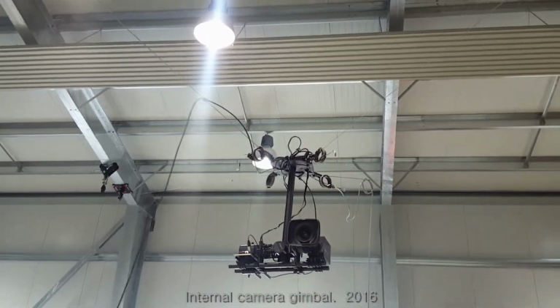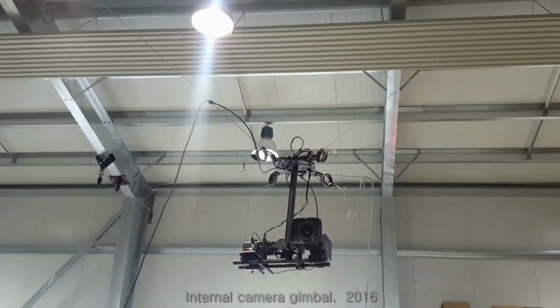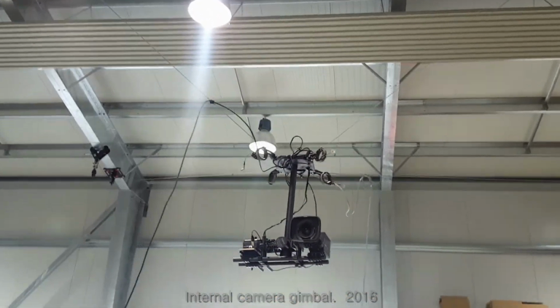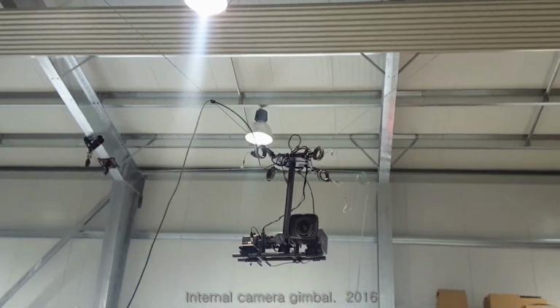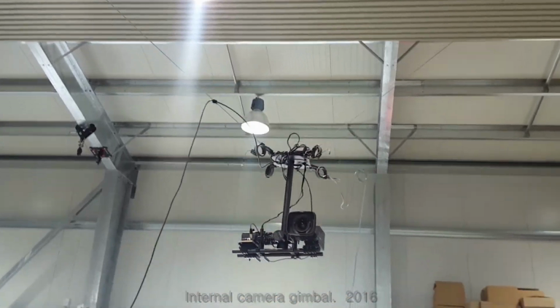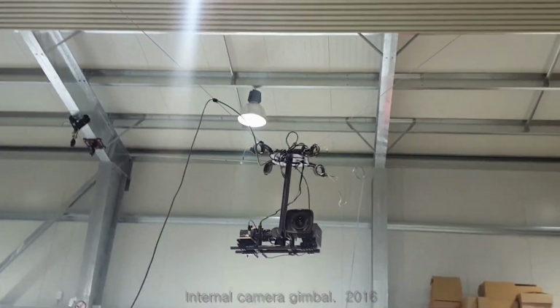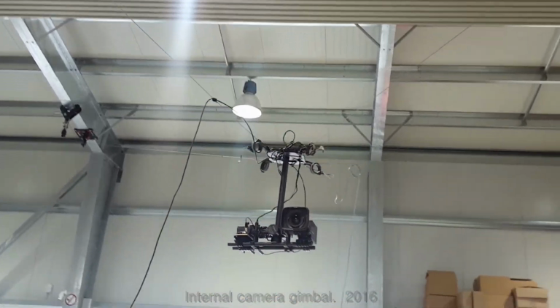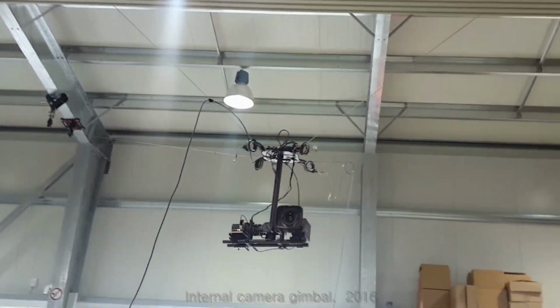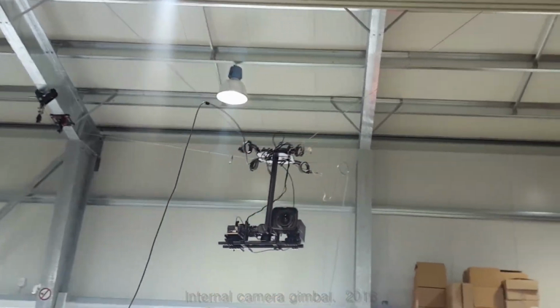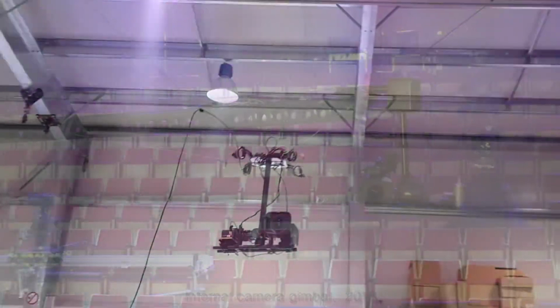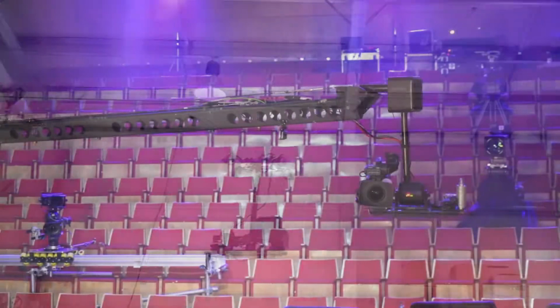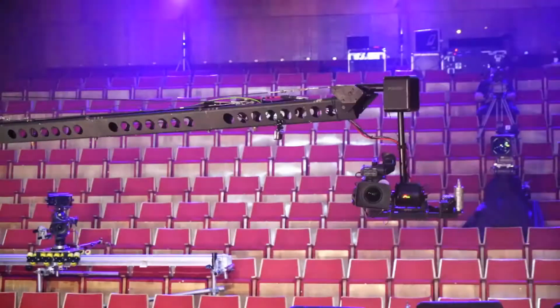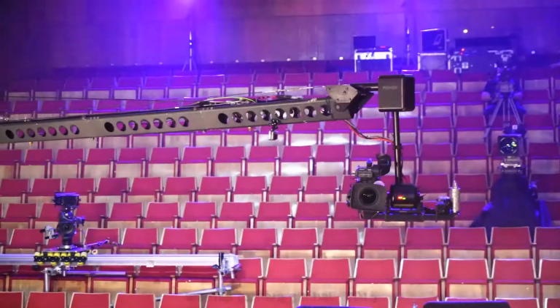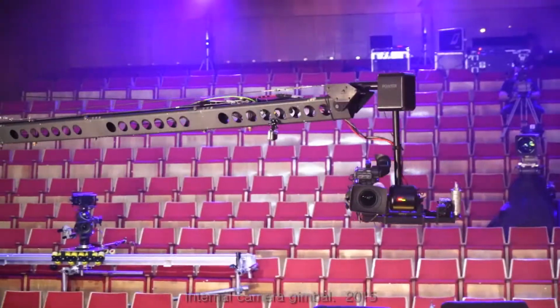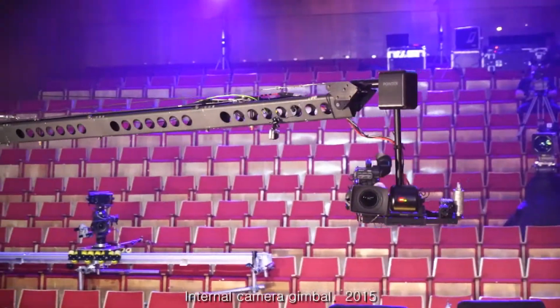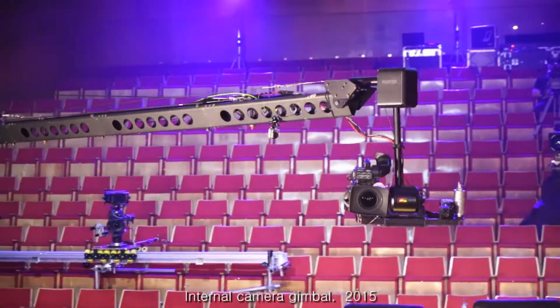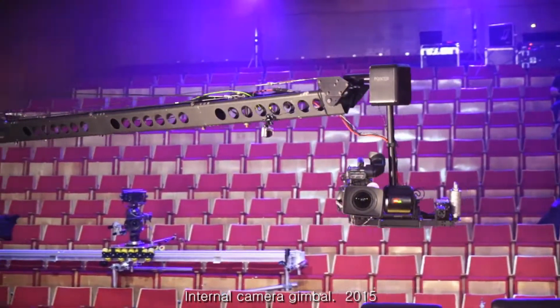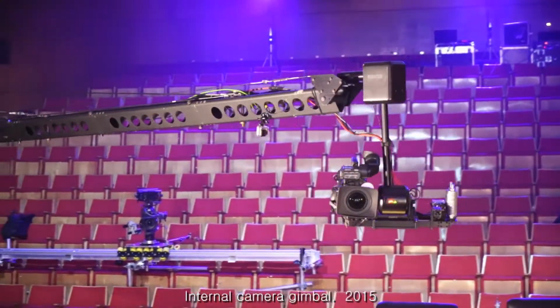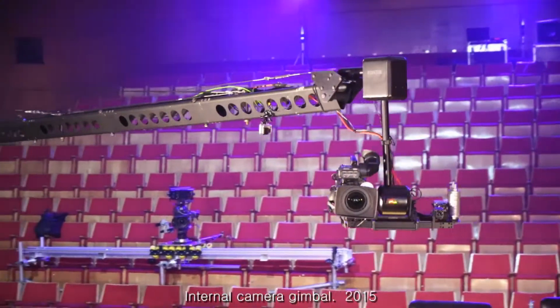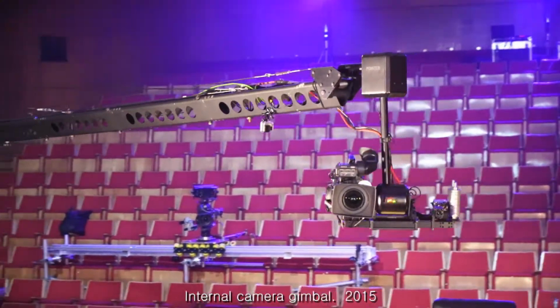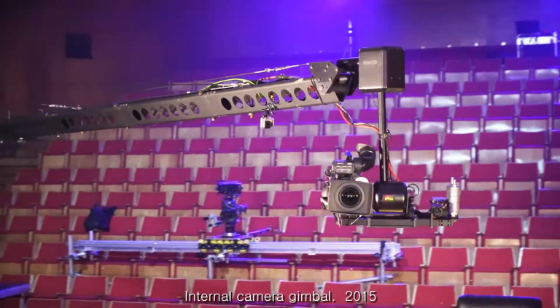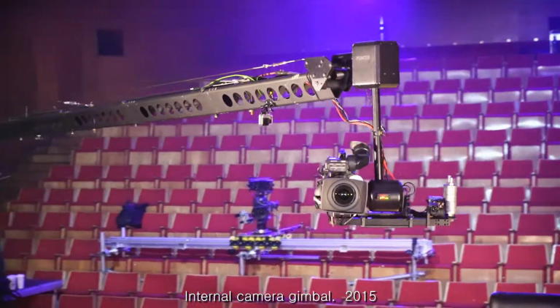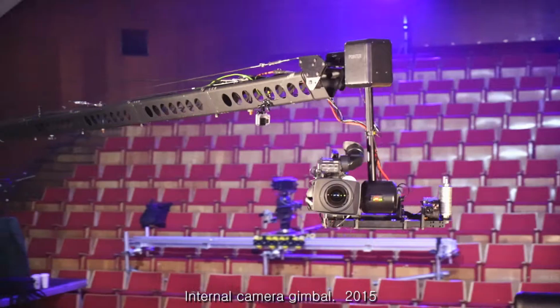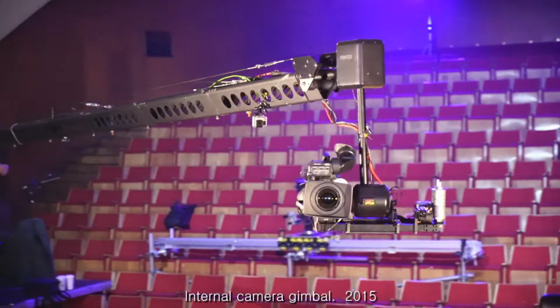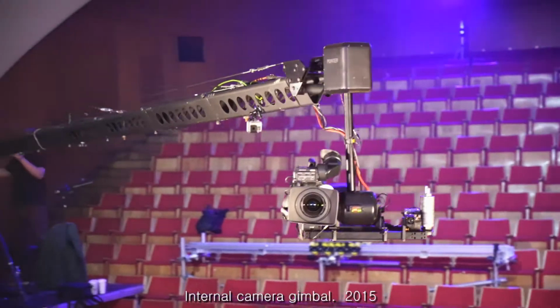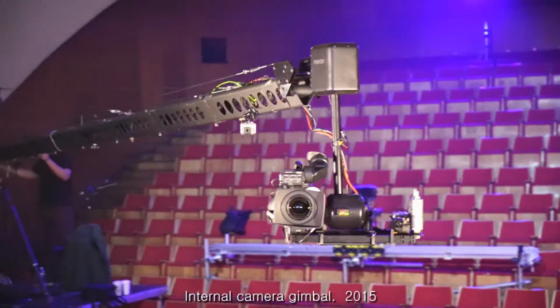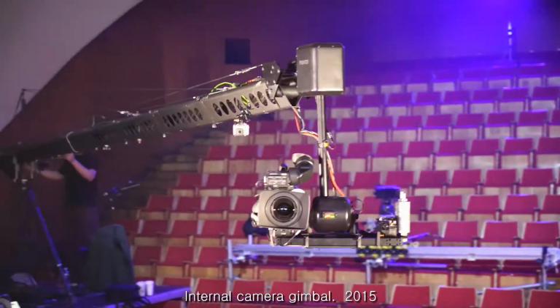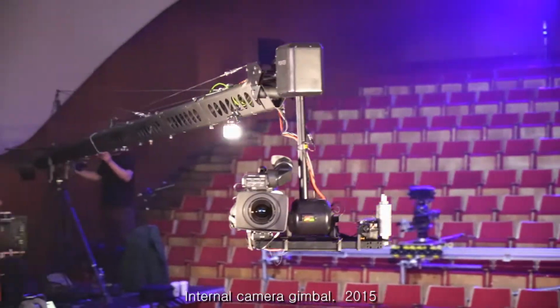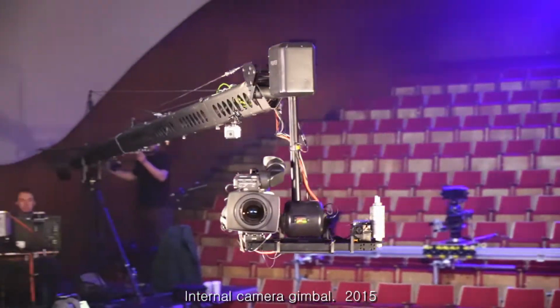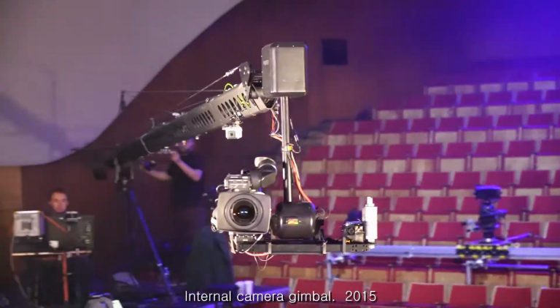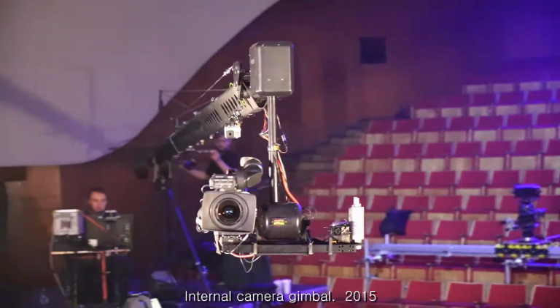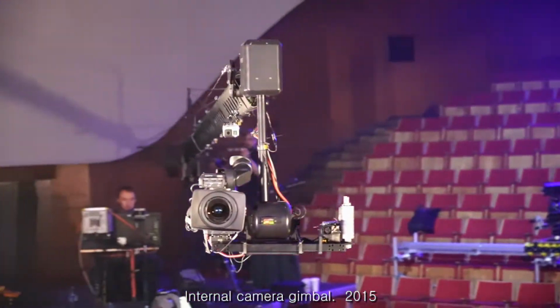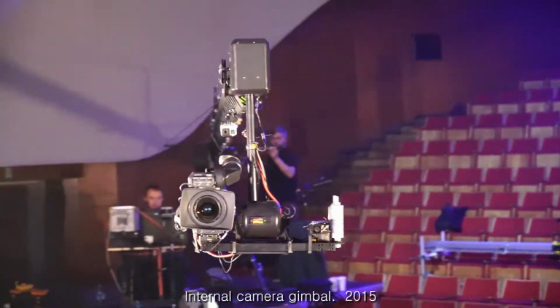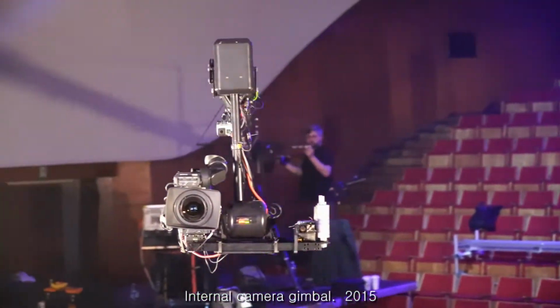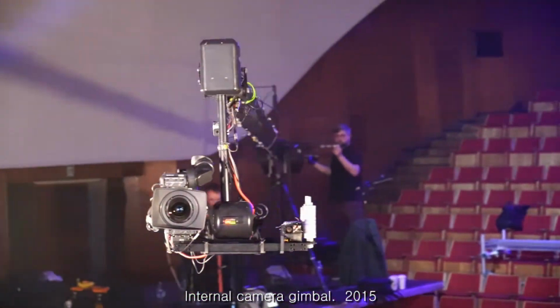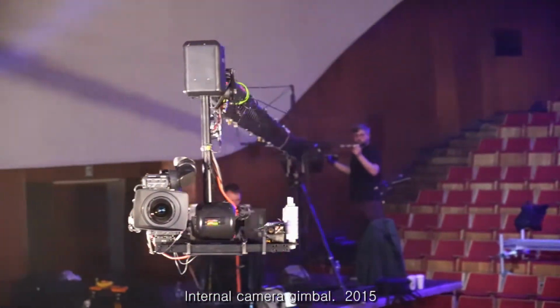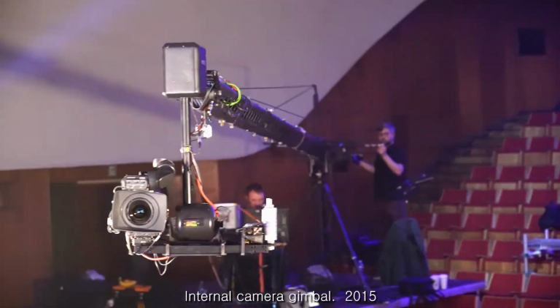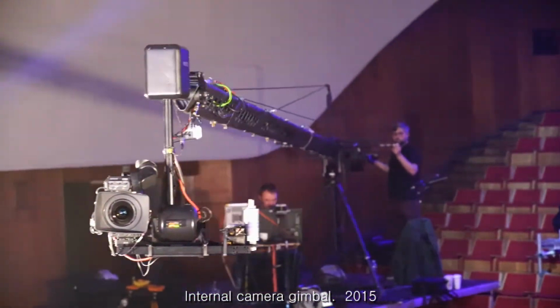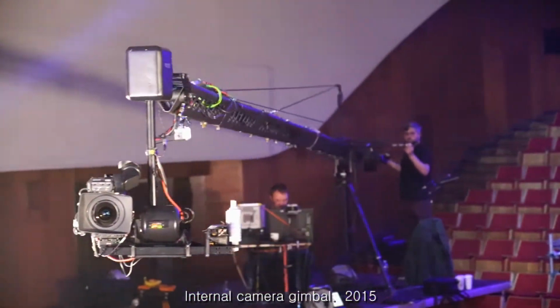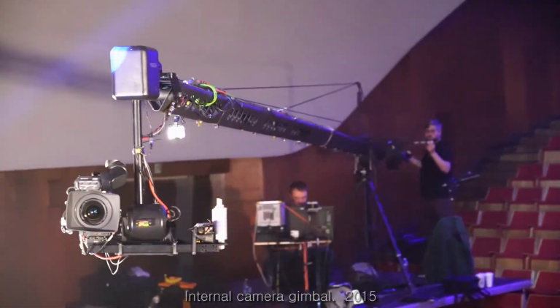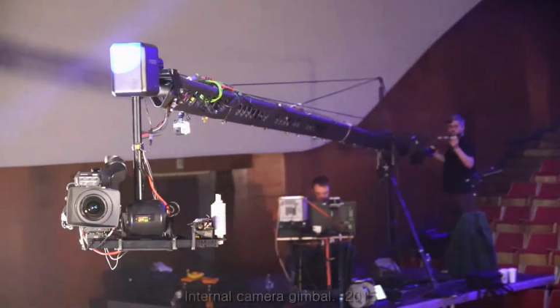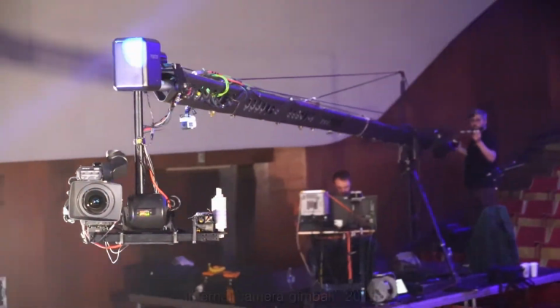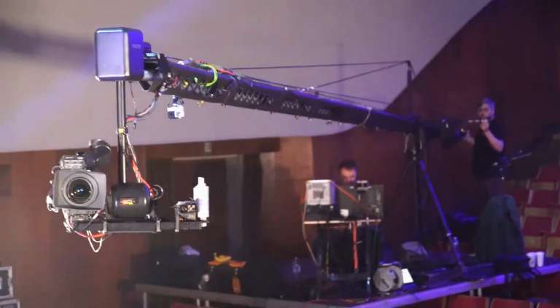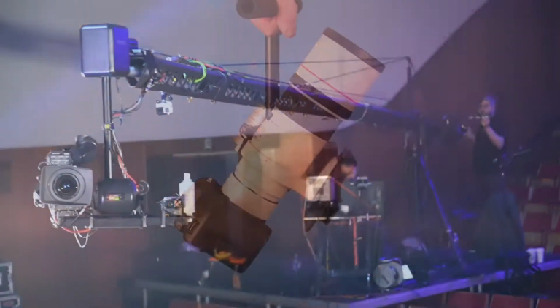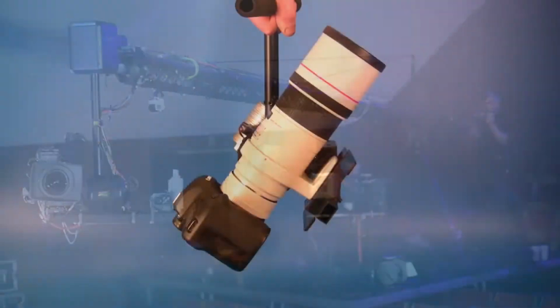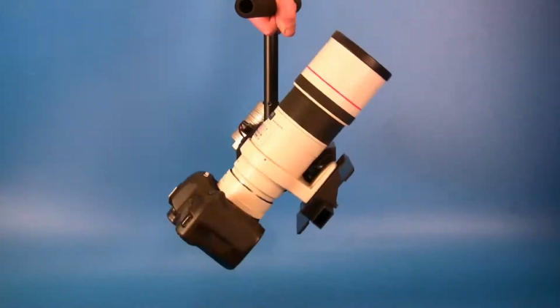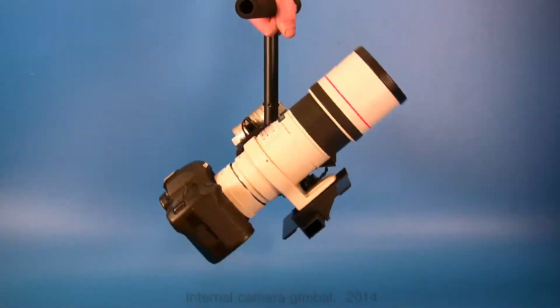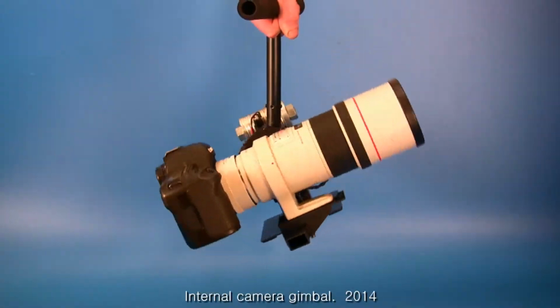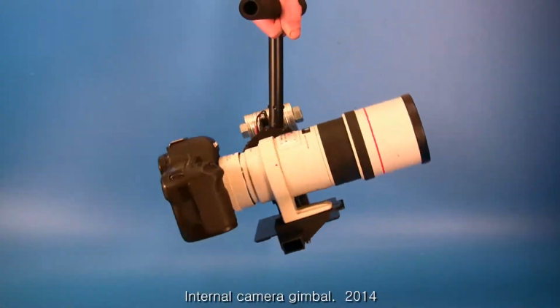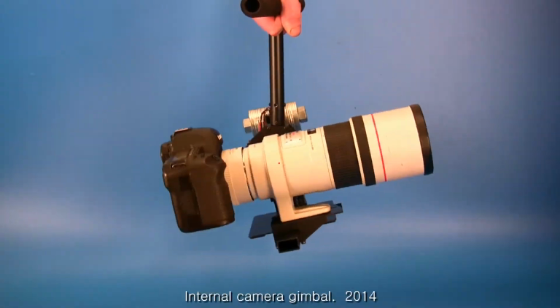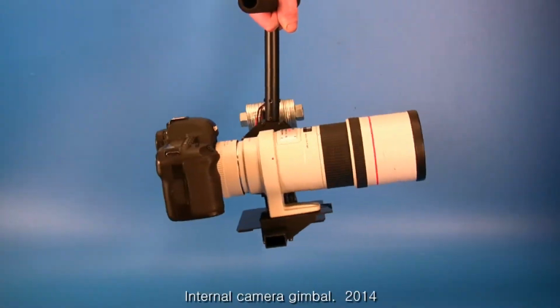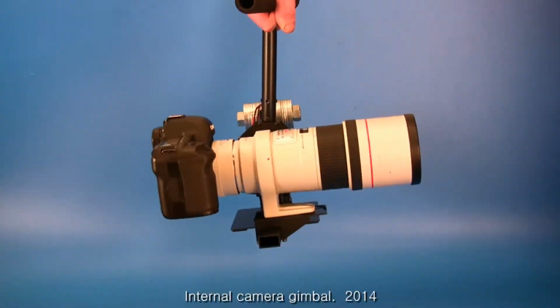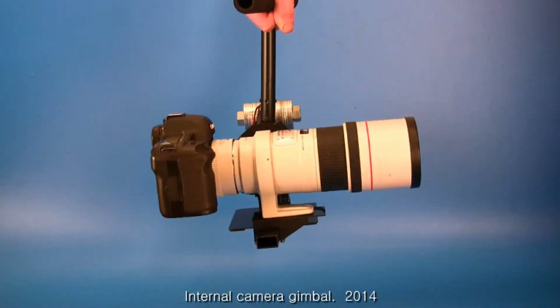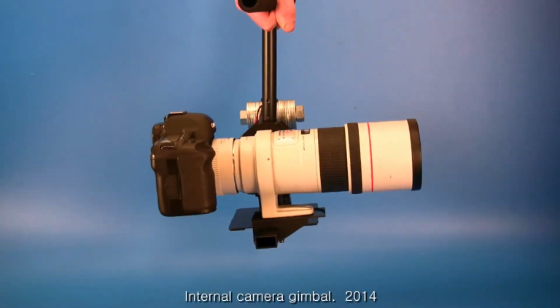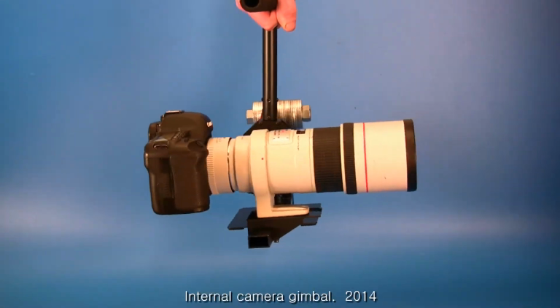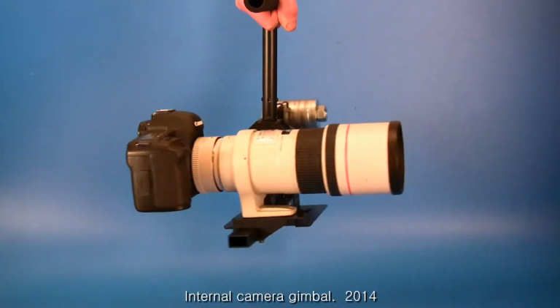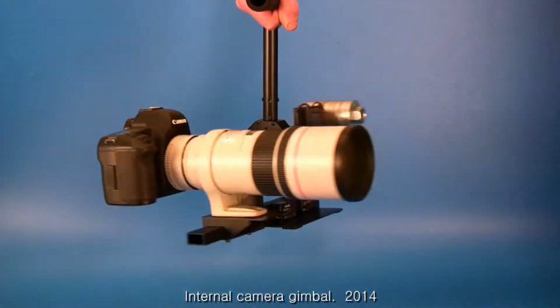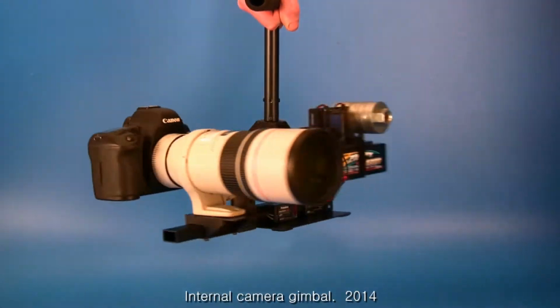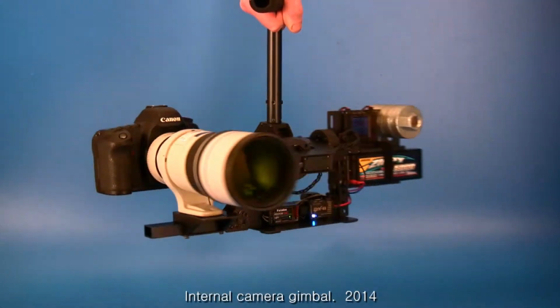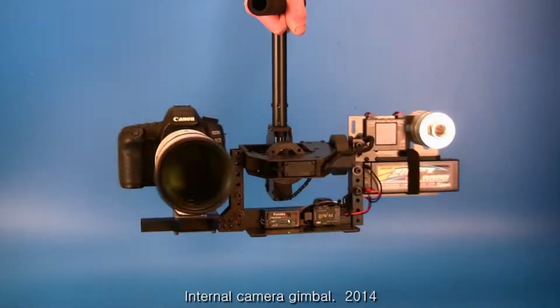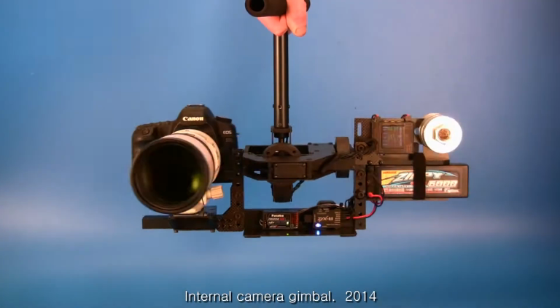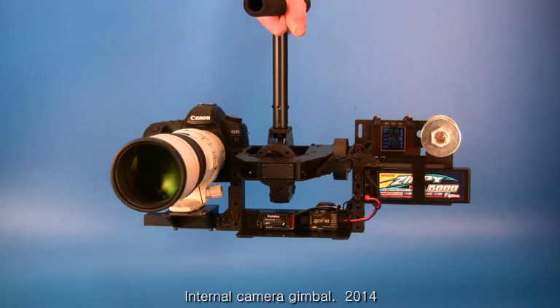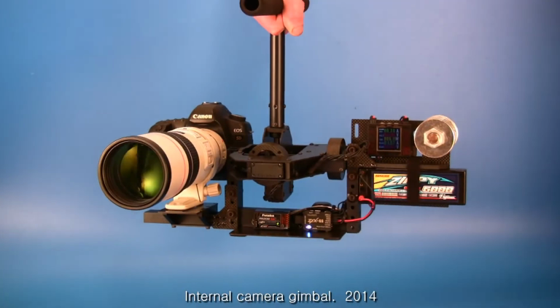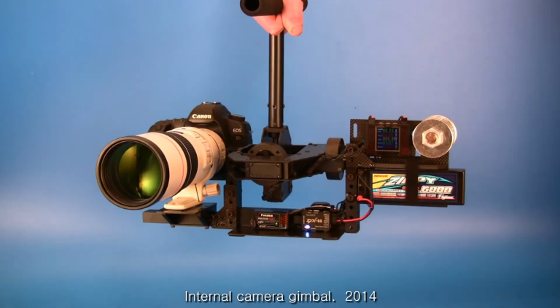Camera head does not have a large frame around the camera, is not limiting the size of the camera and lens, and has no requirement for a special stand.